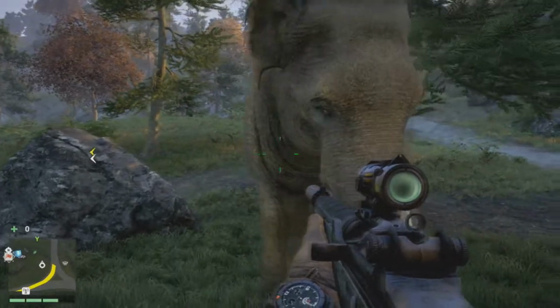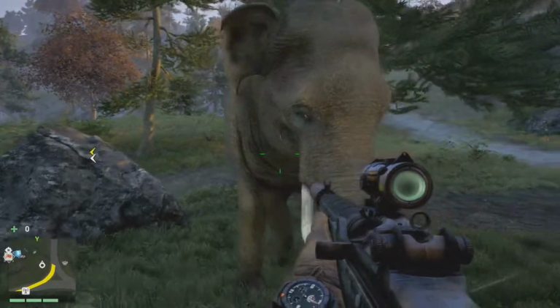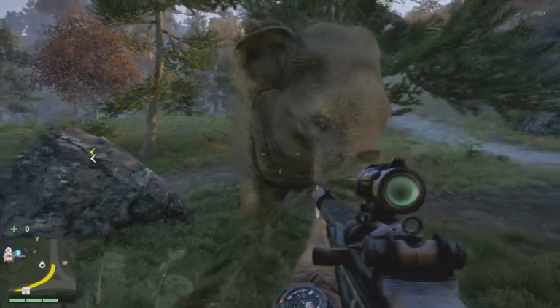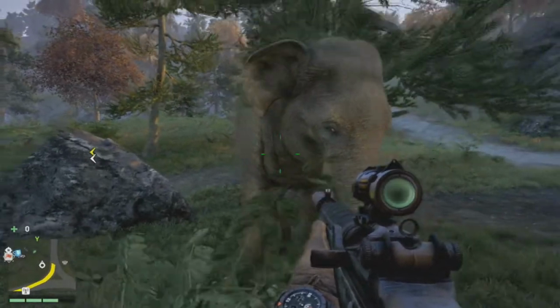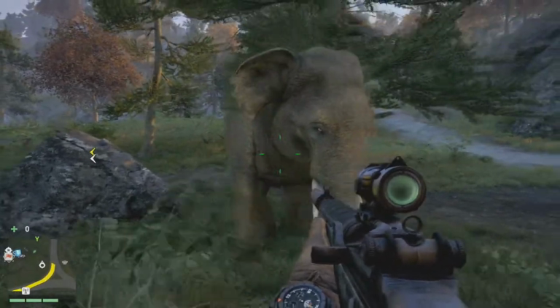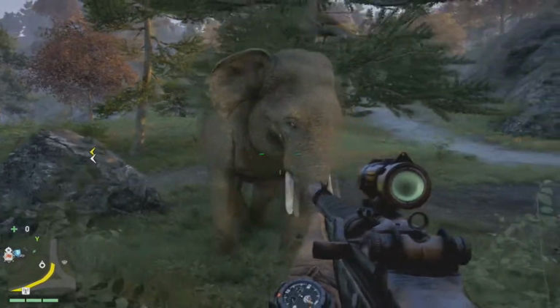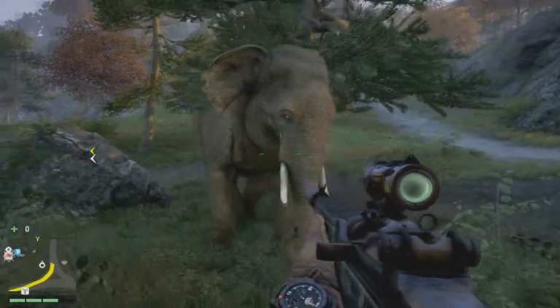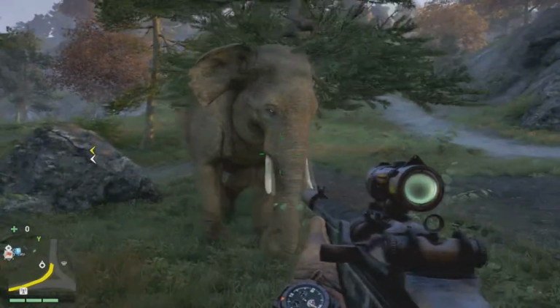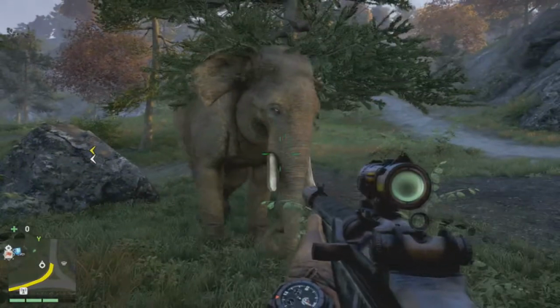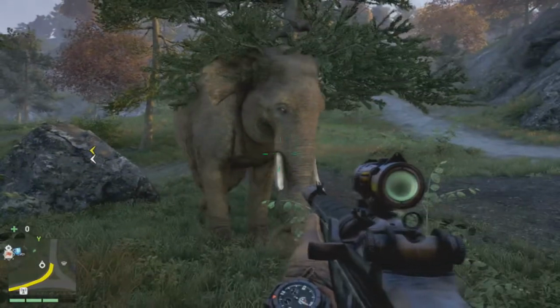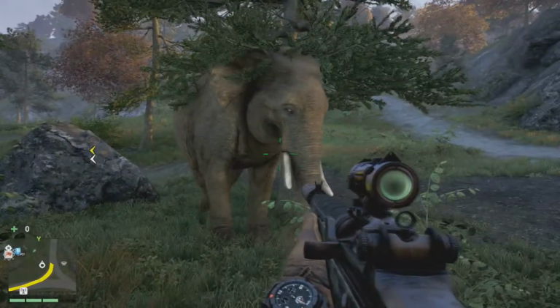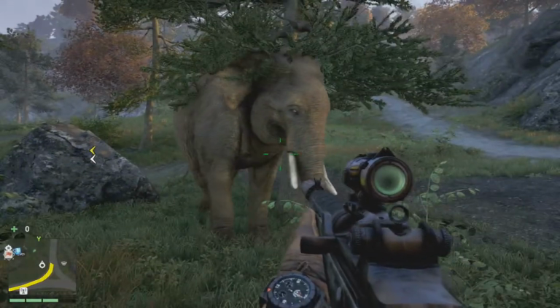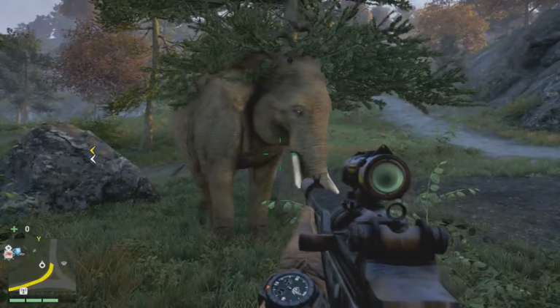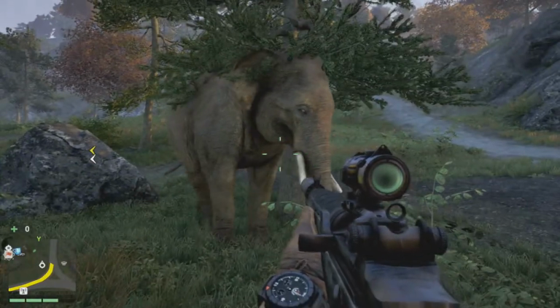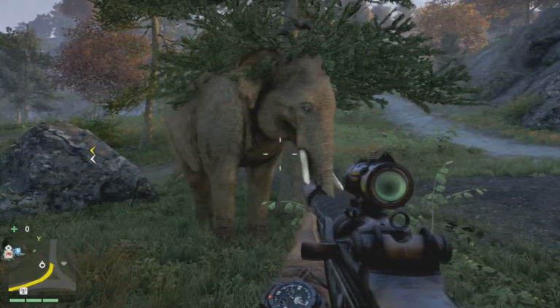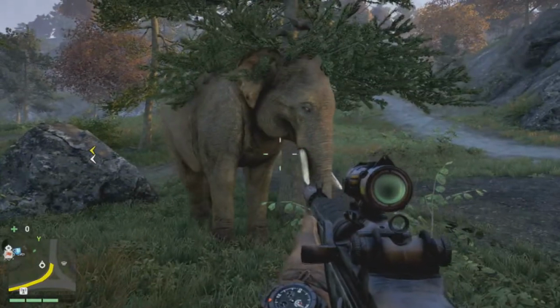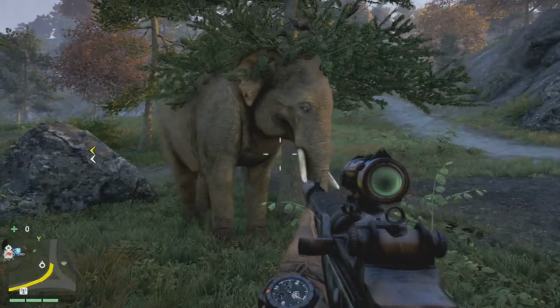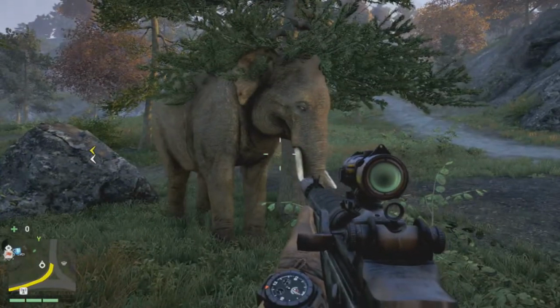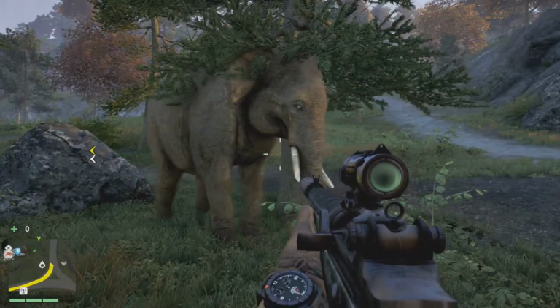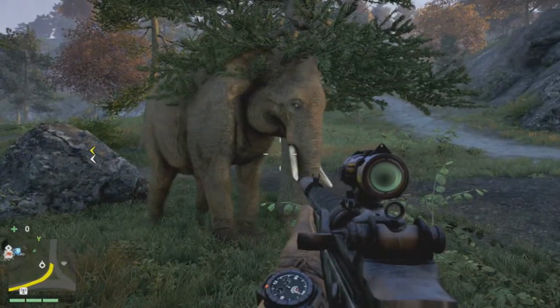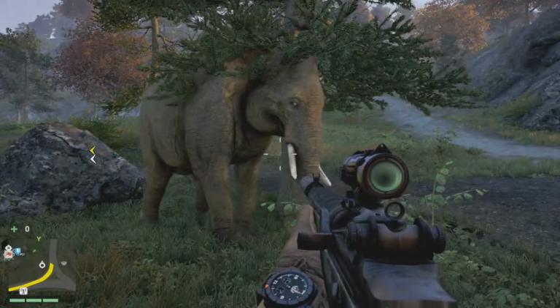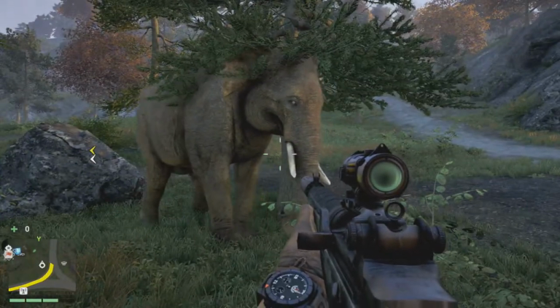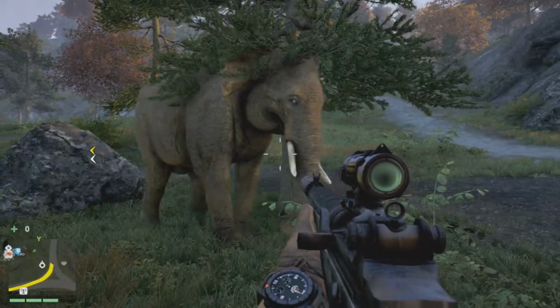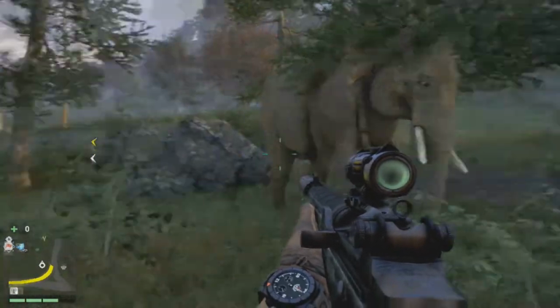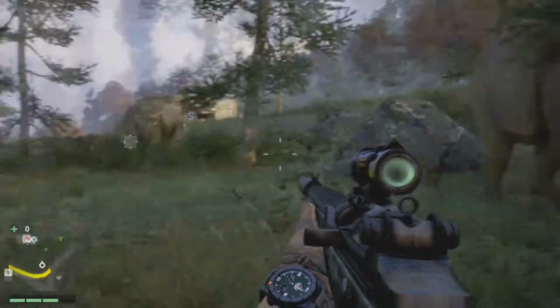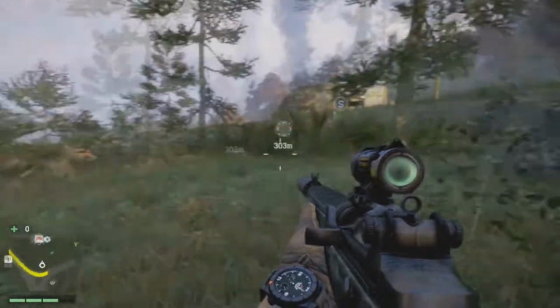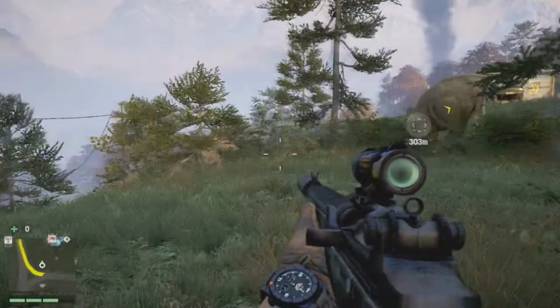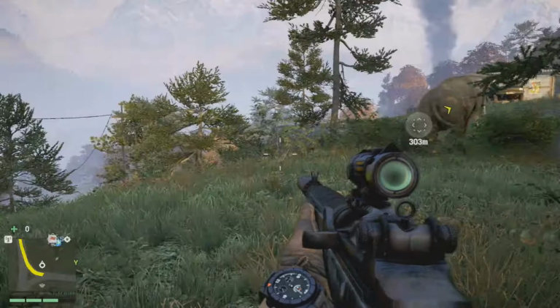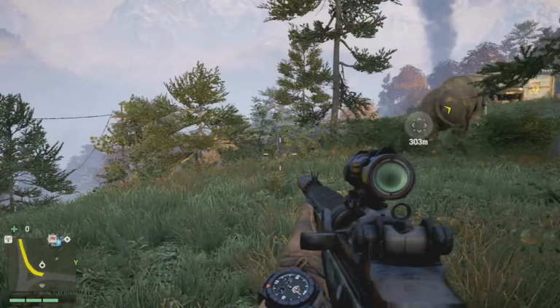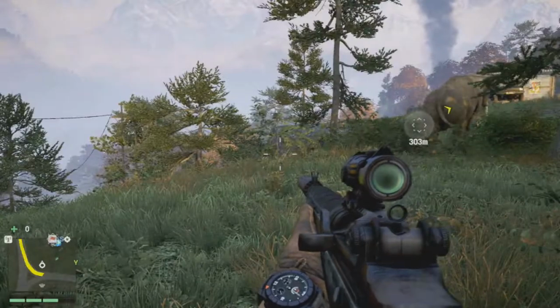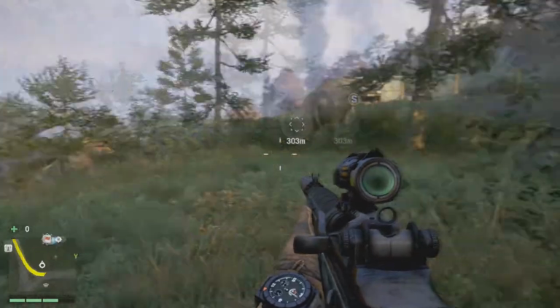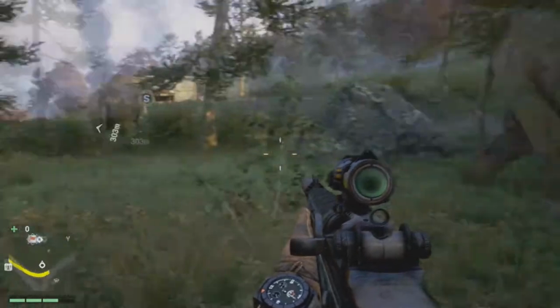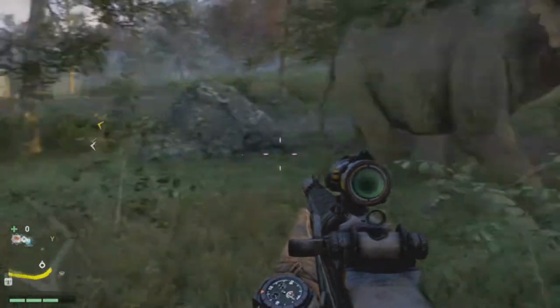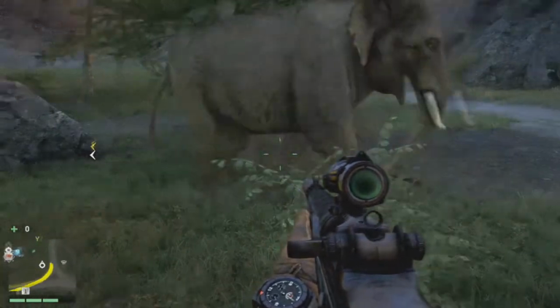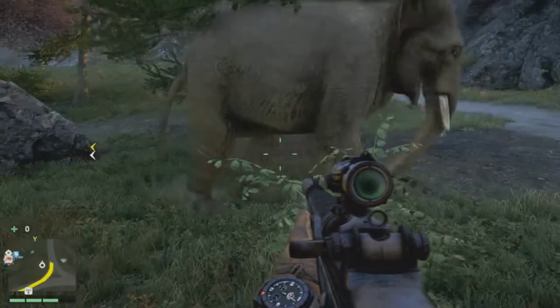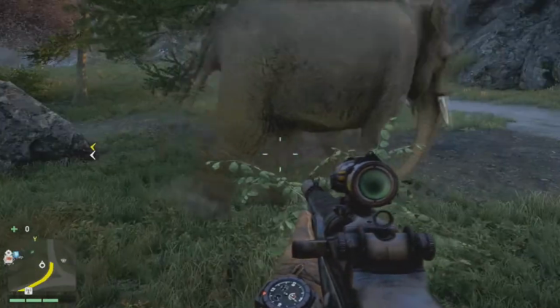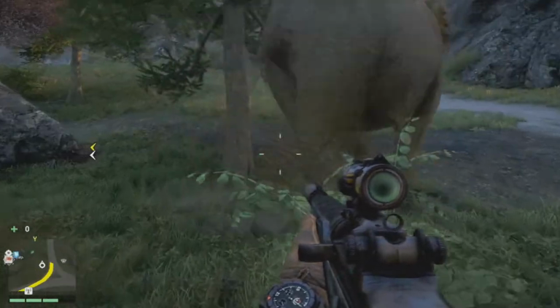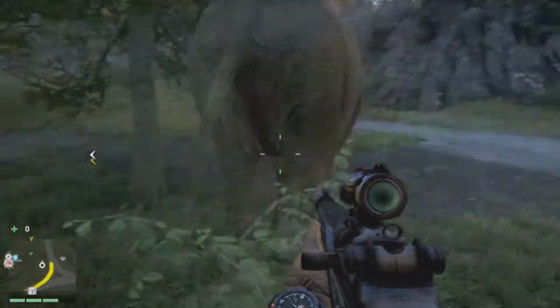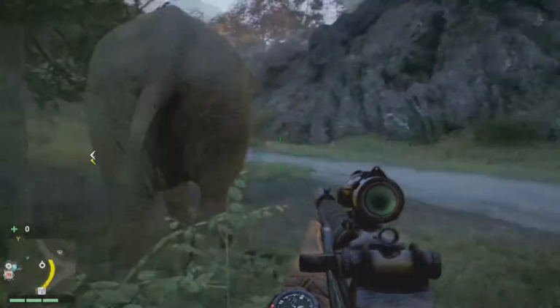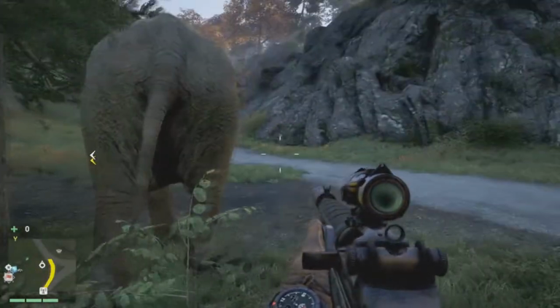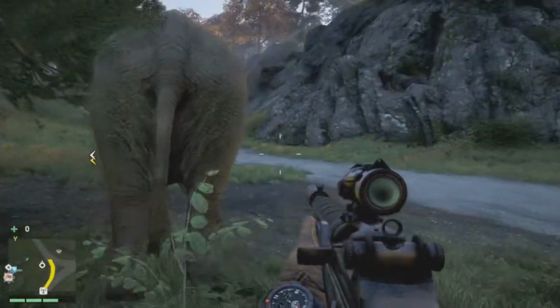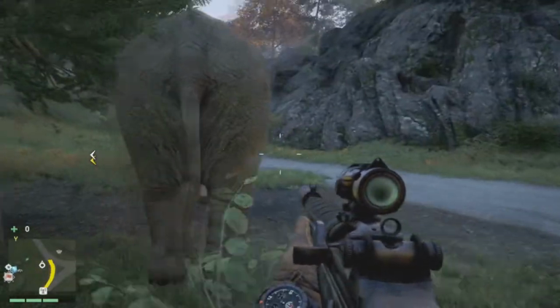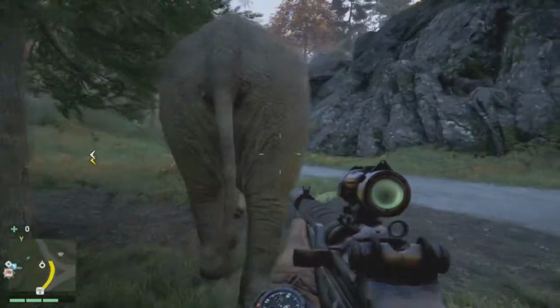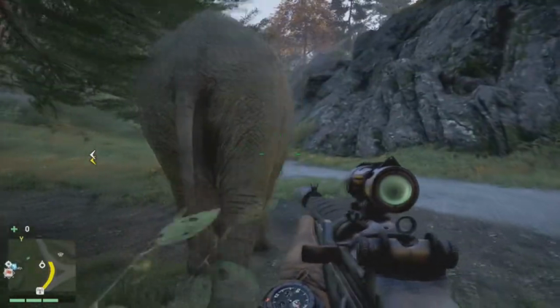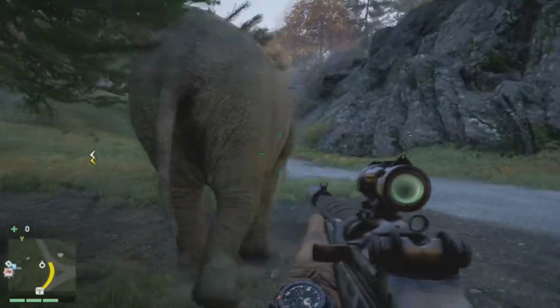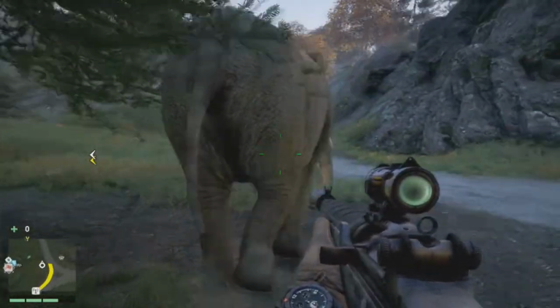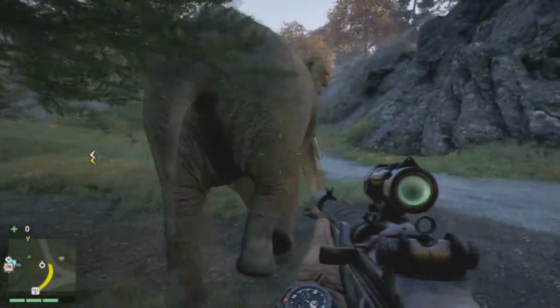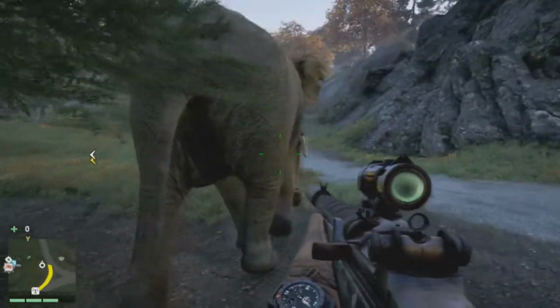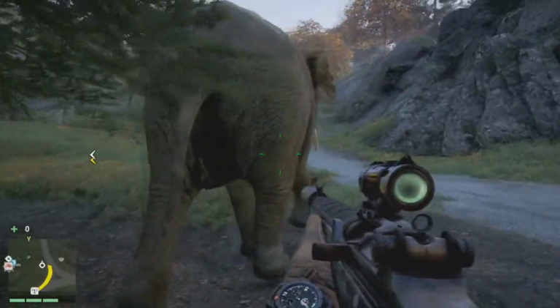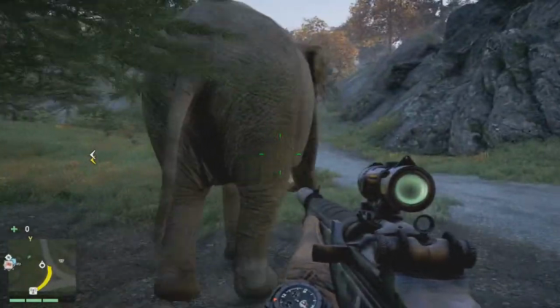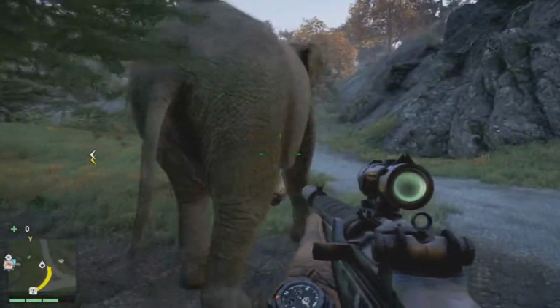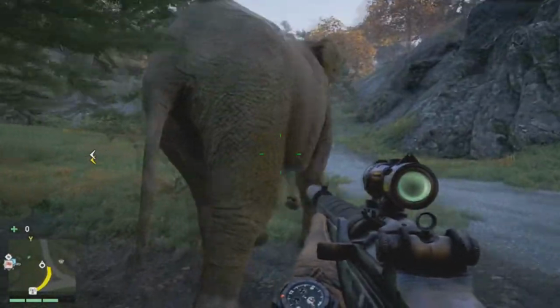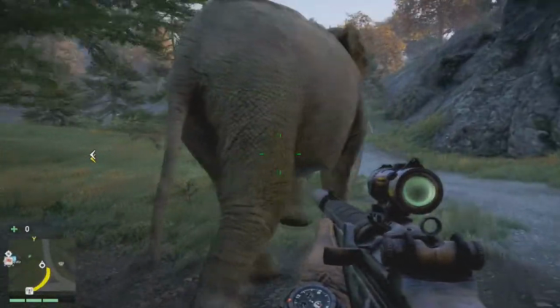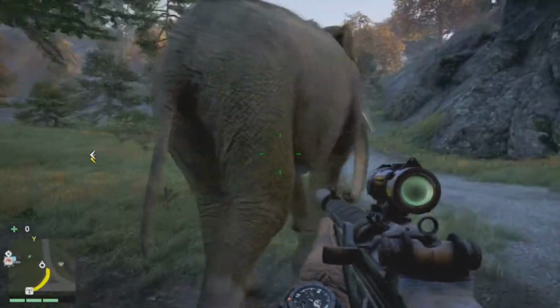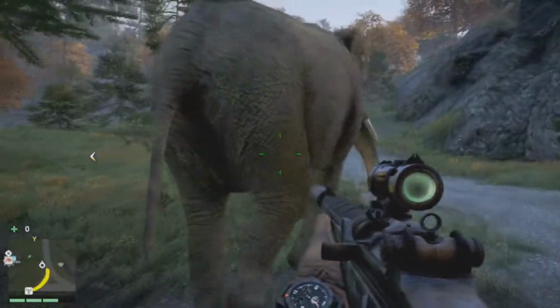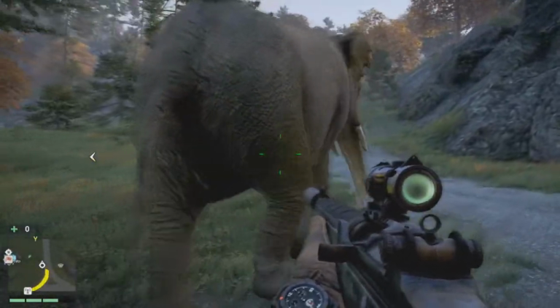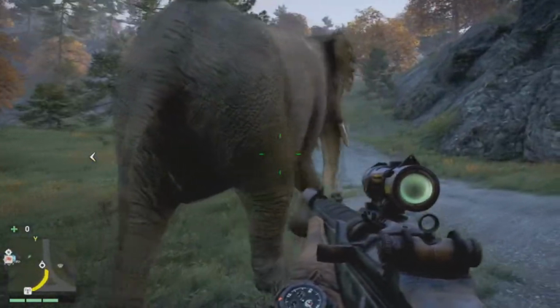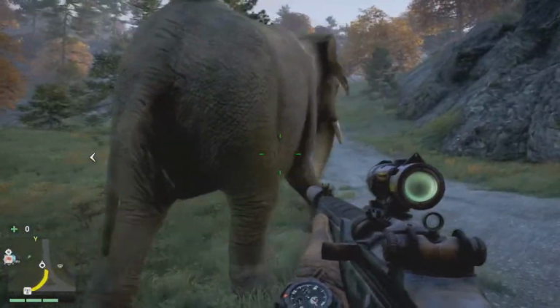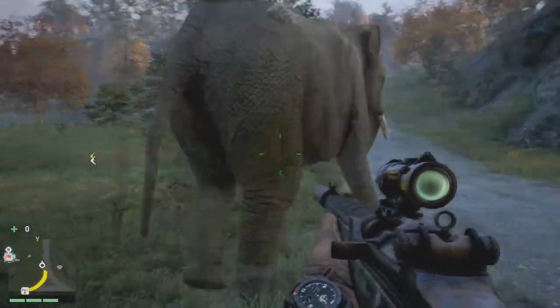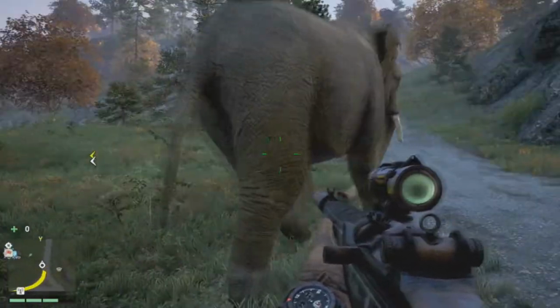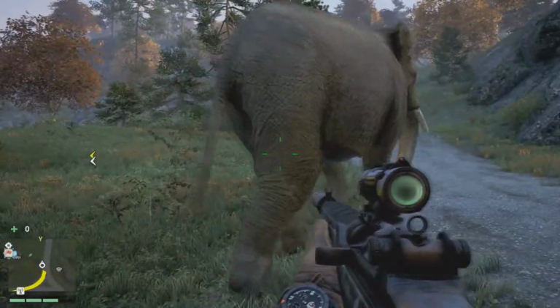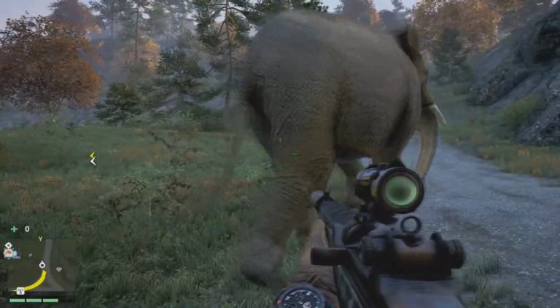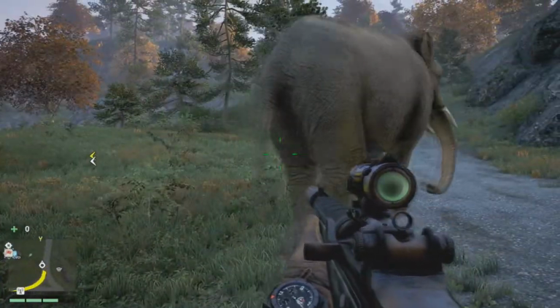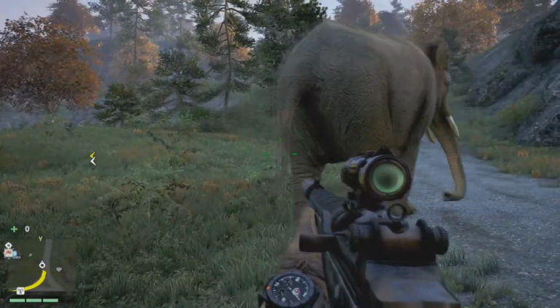All you need to do to ride an elephant is find an elephant. They're either held captive at checkpoints or they're at random places throughout the map.